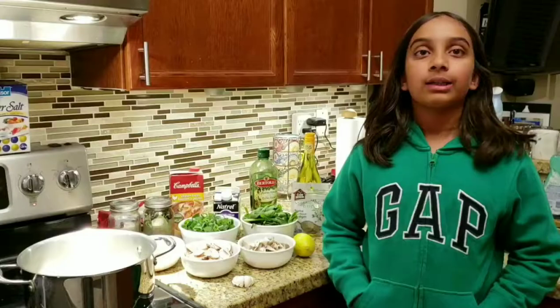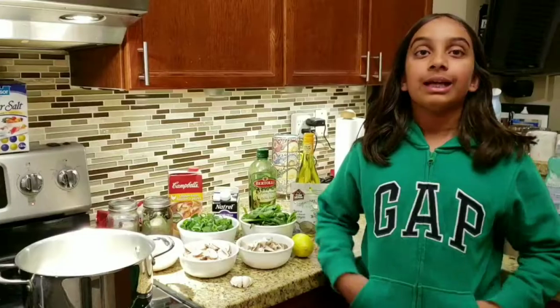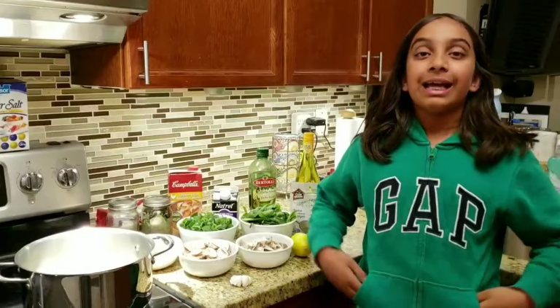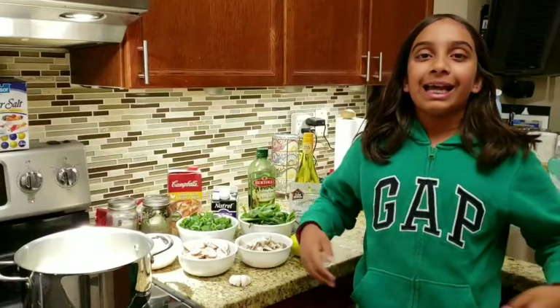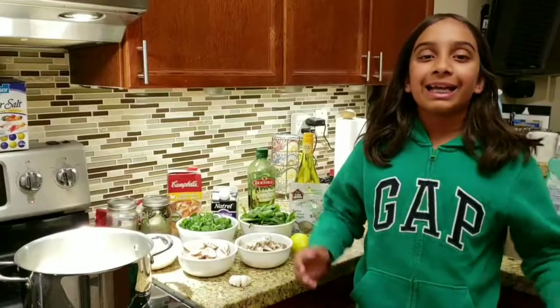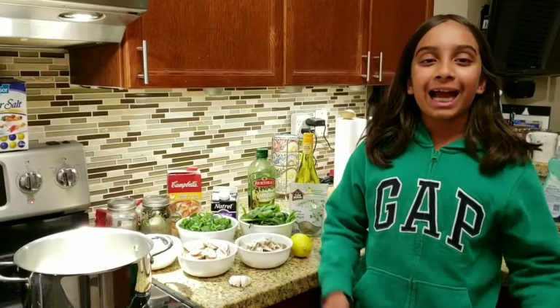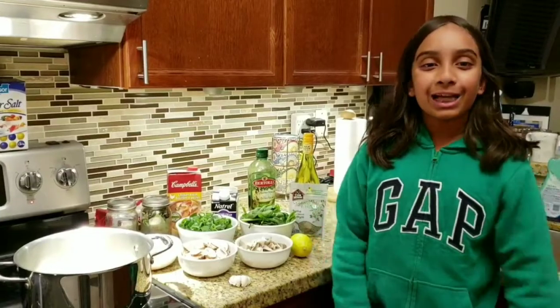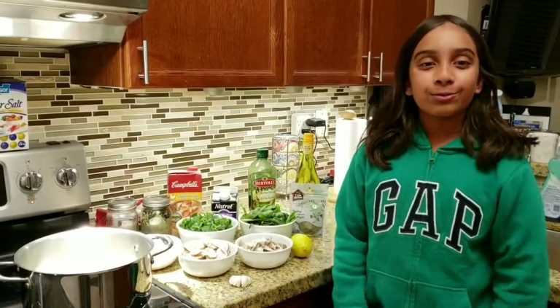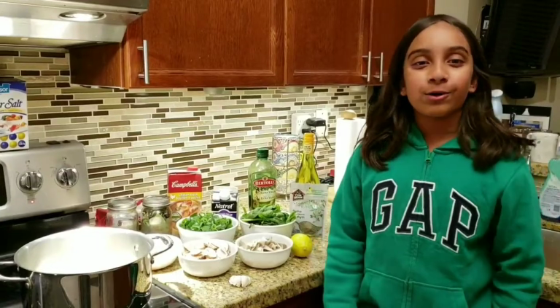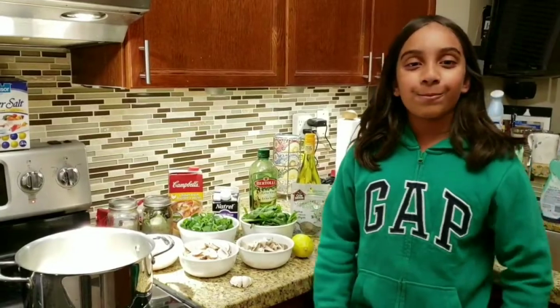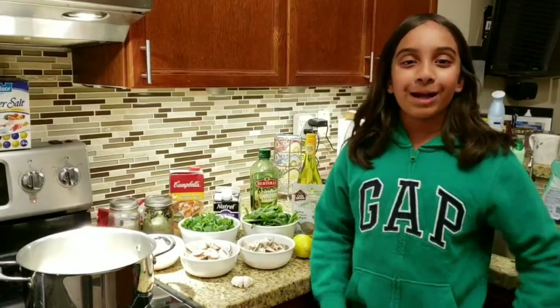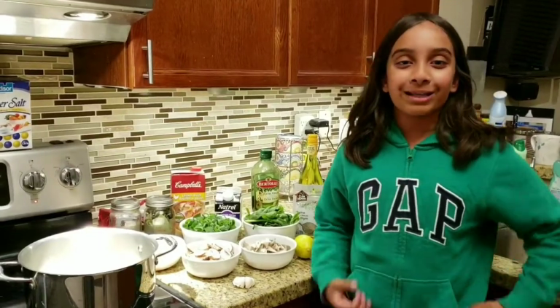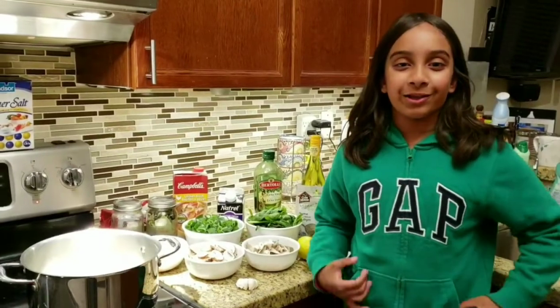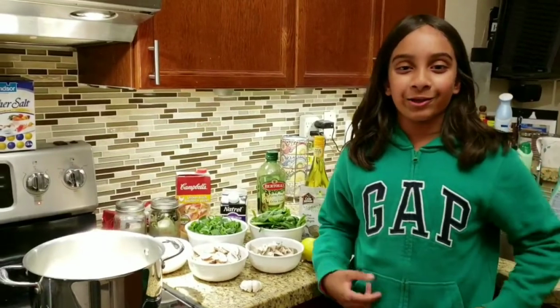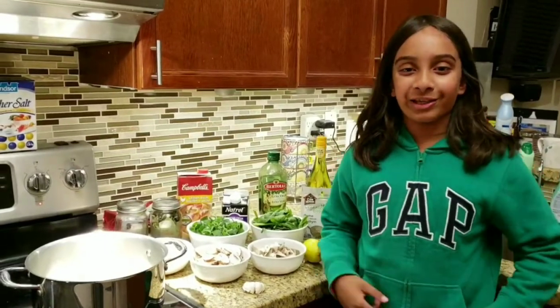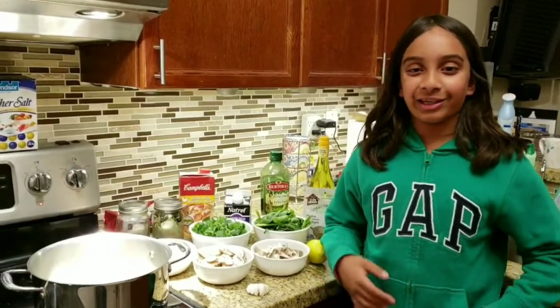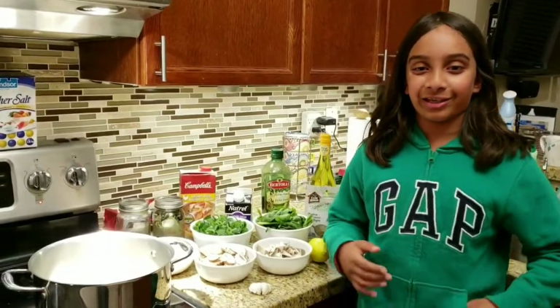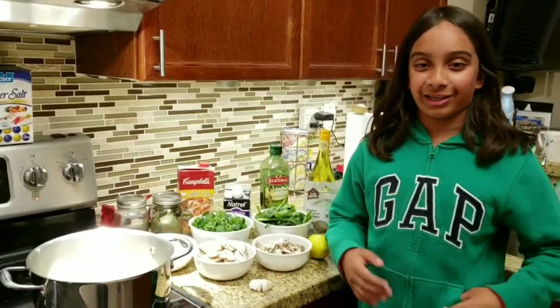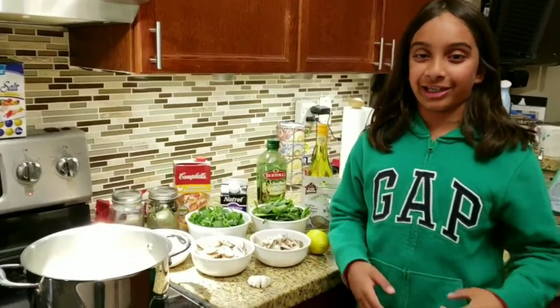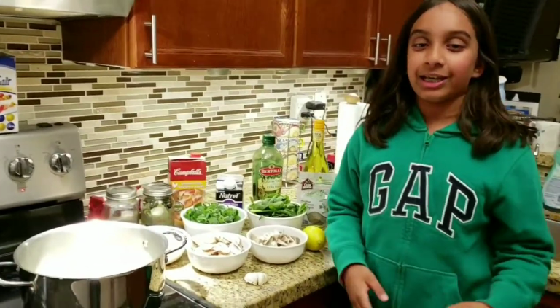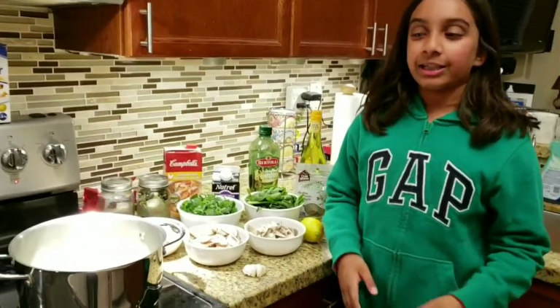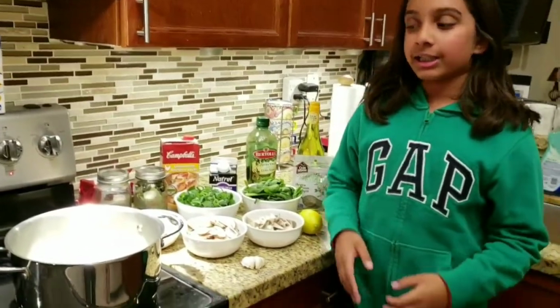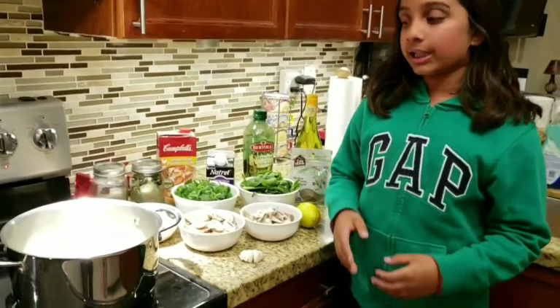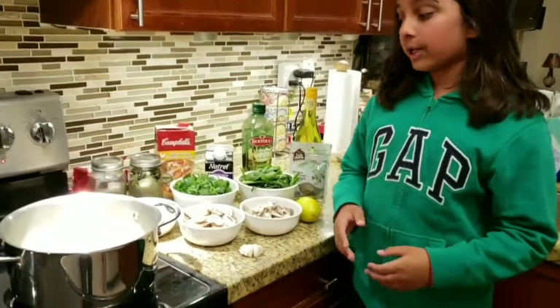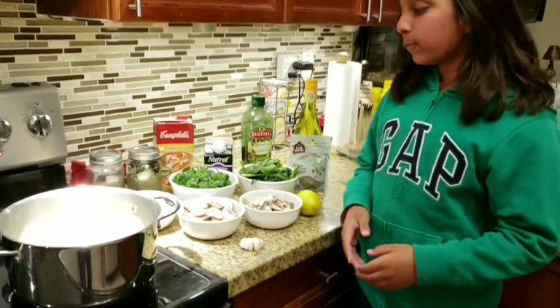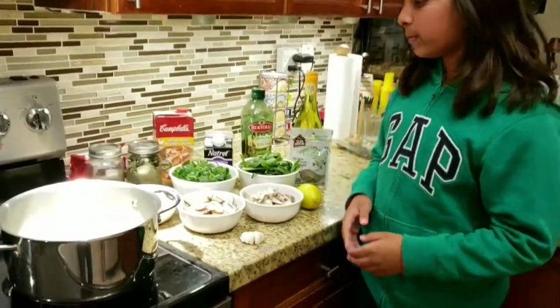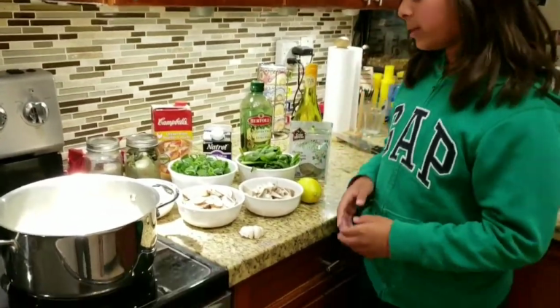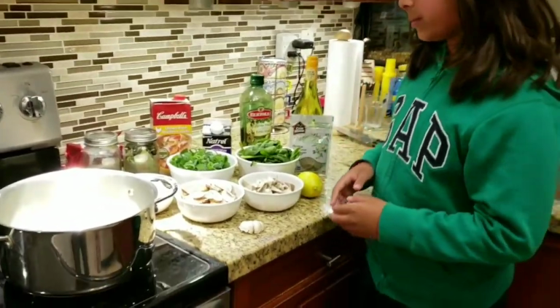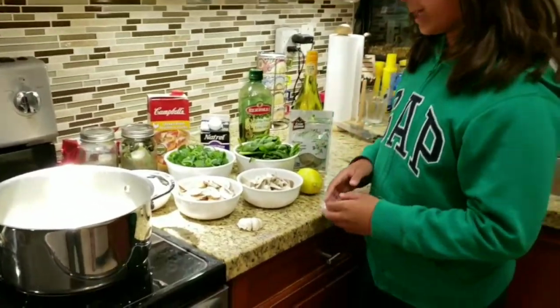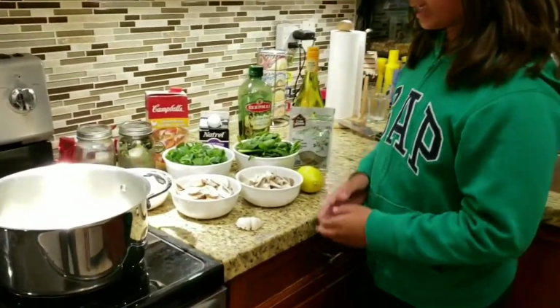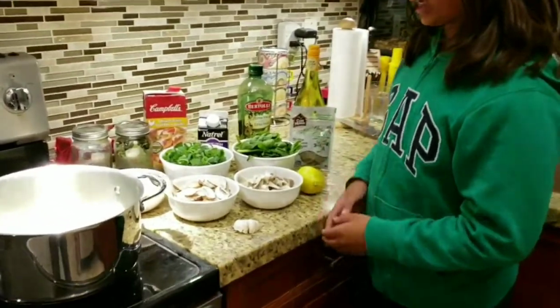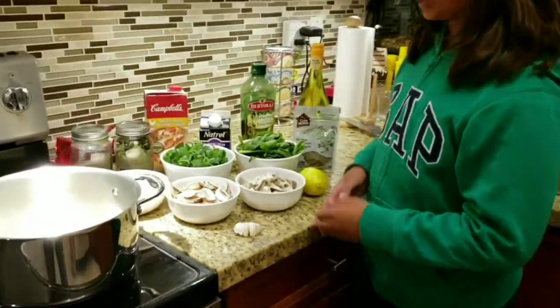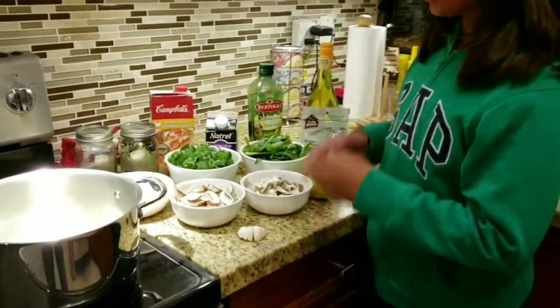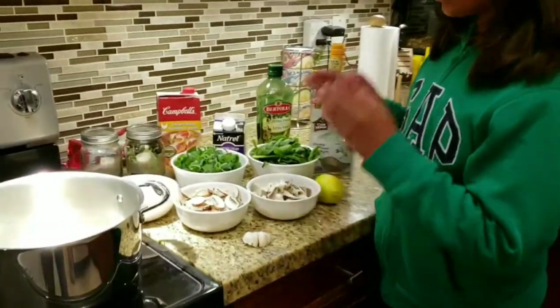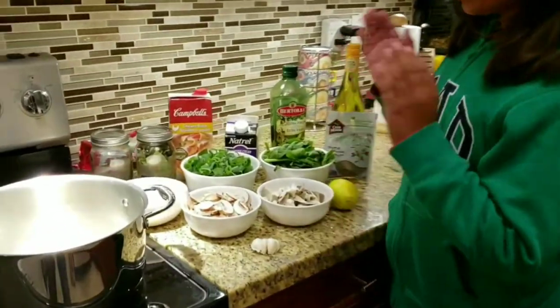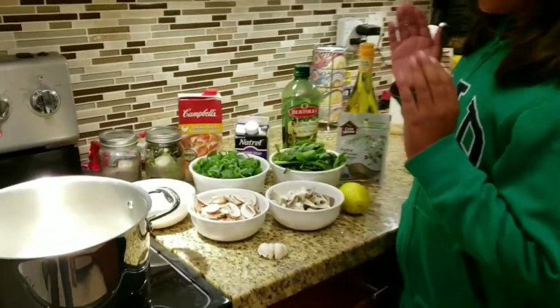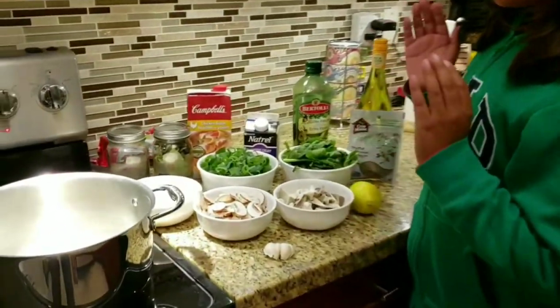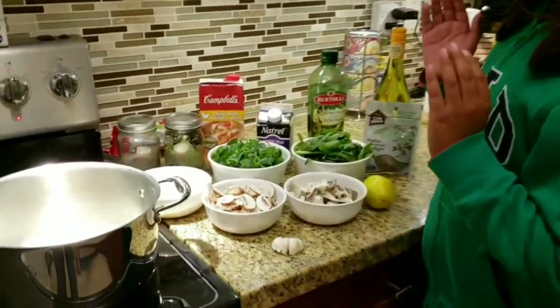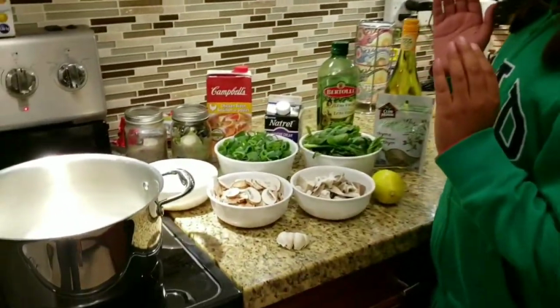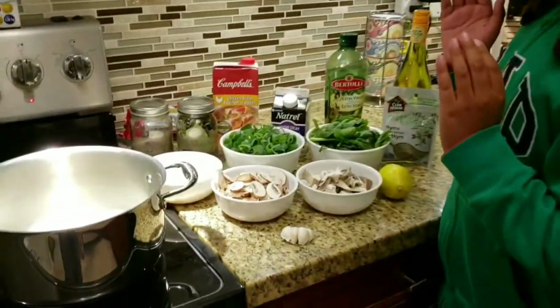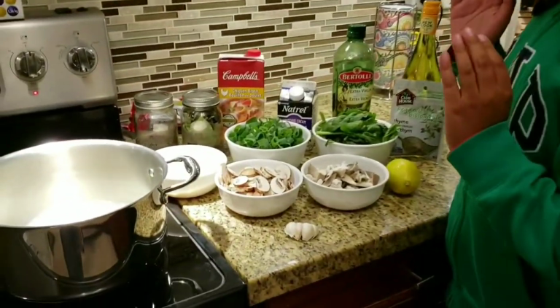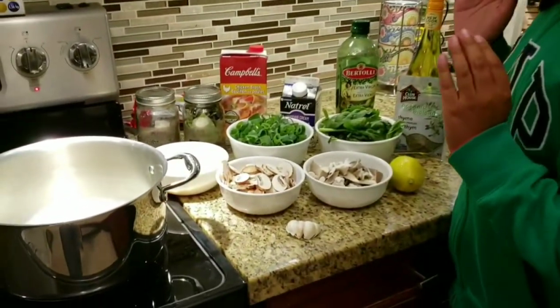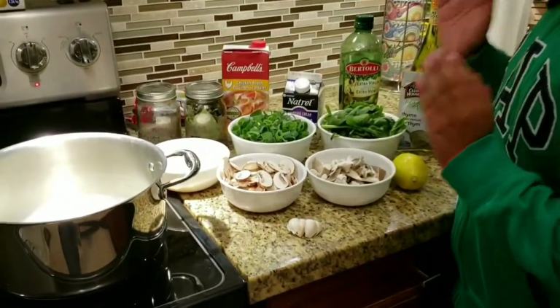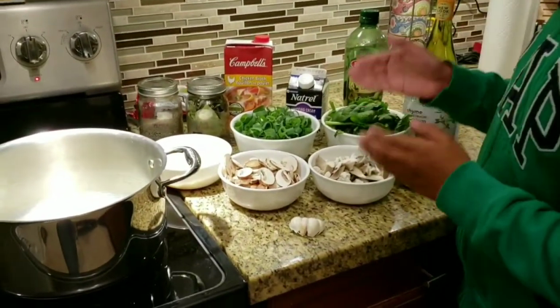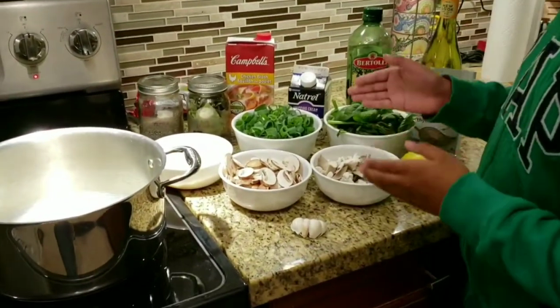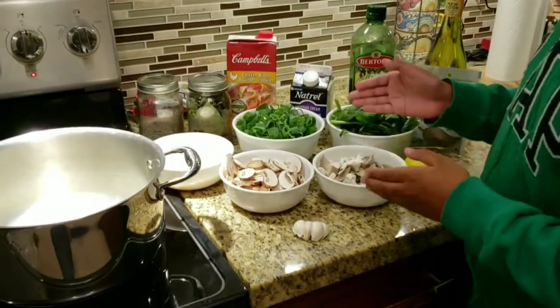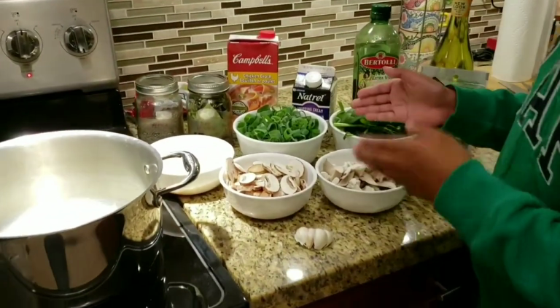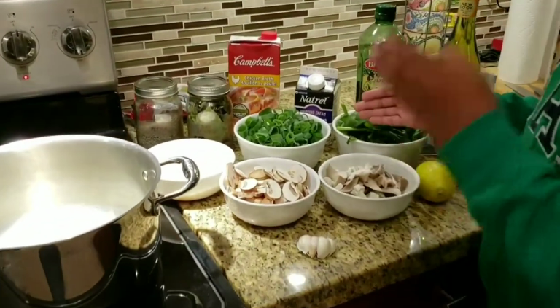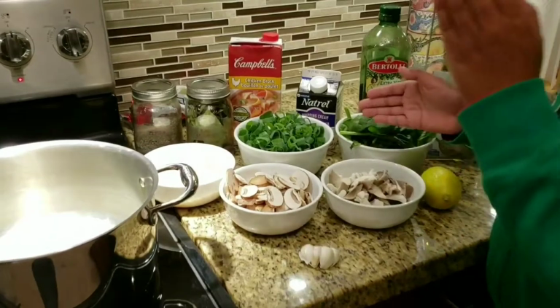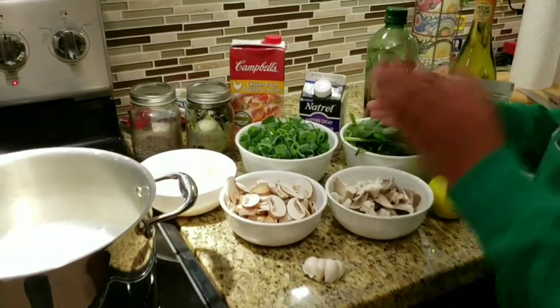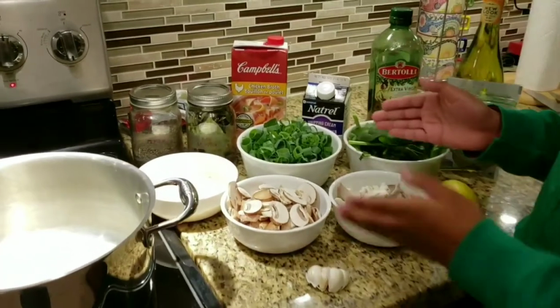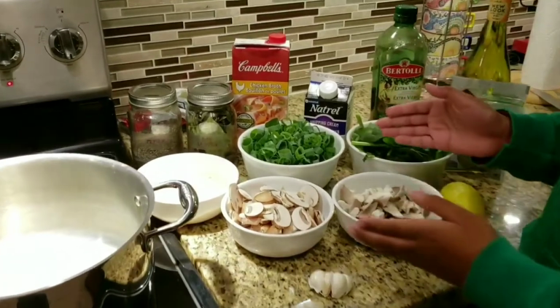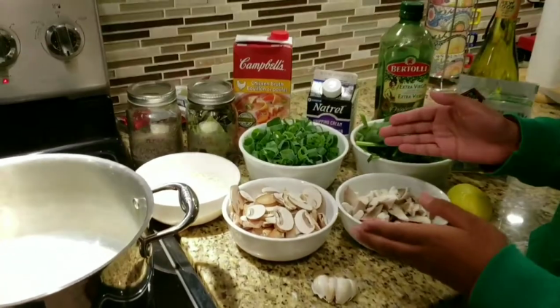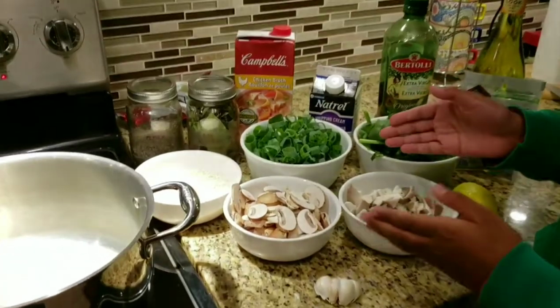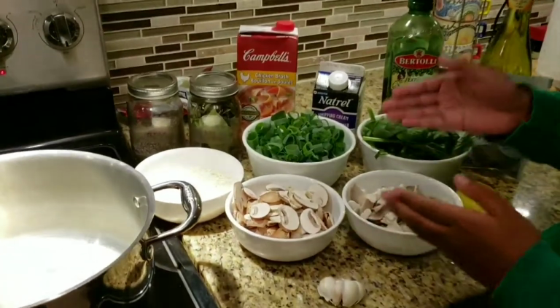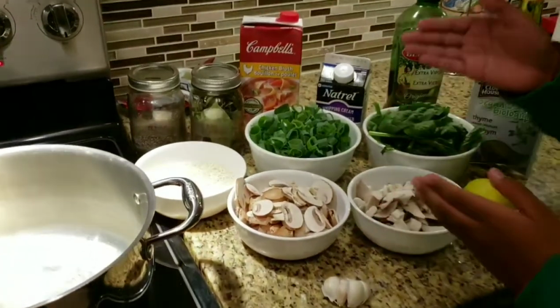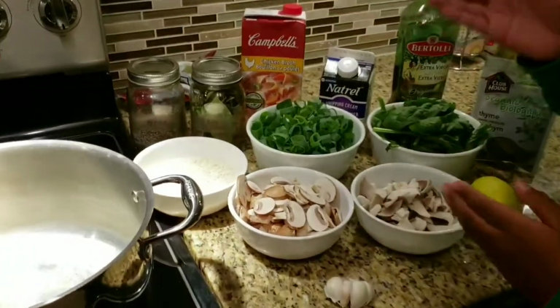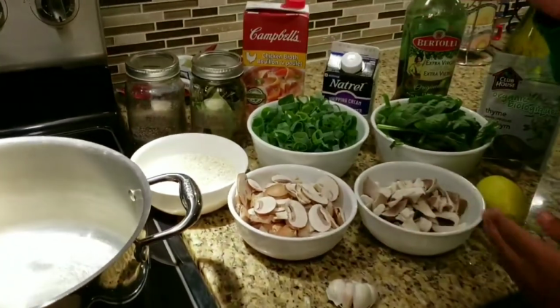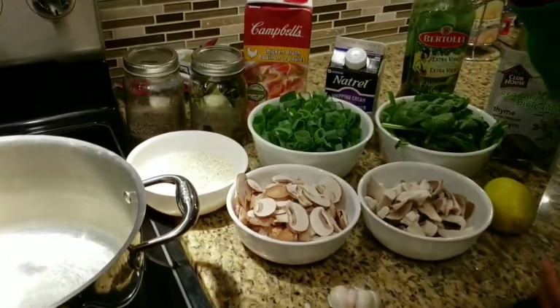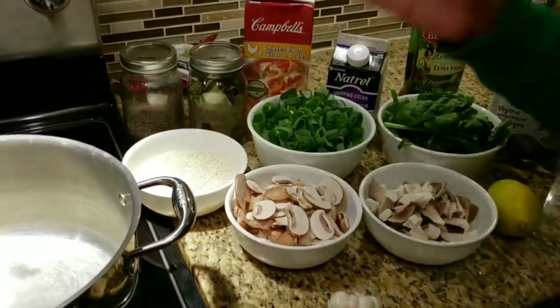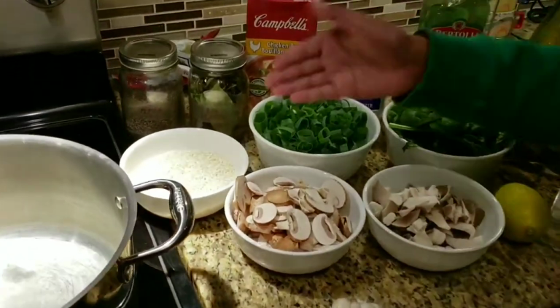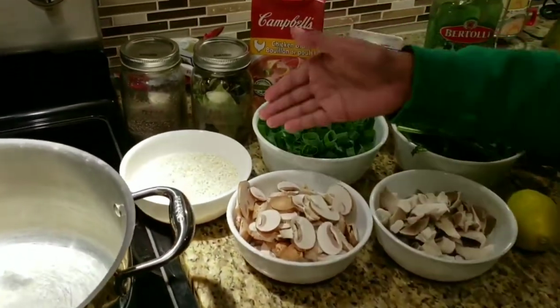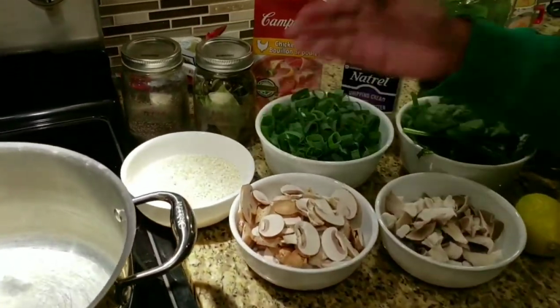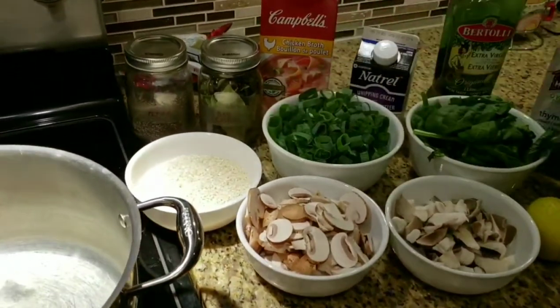Hey guys, welcome back to Looky Cooky. Today we'll be making green onion and mushroom risotto.